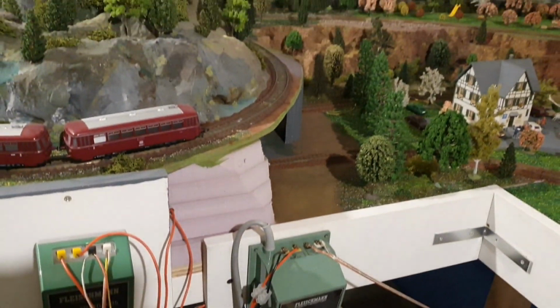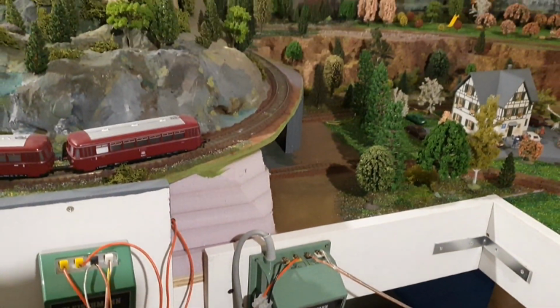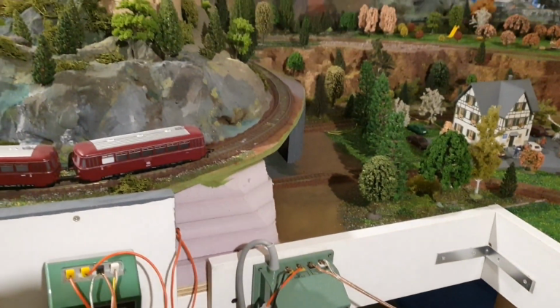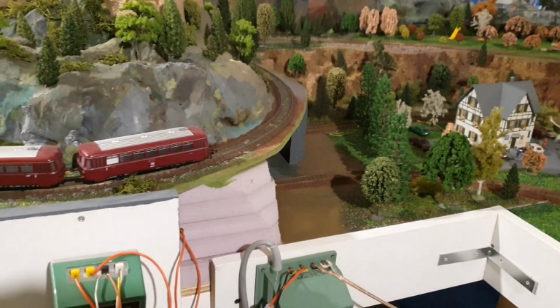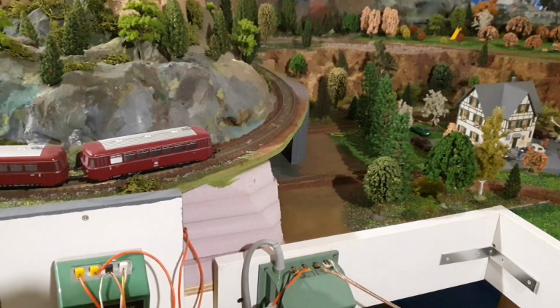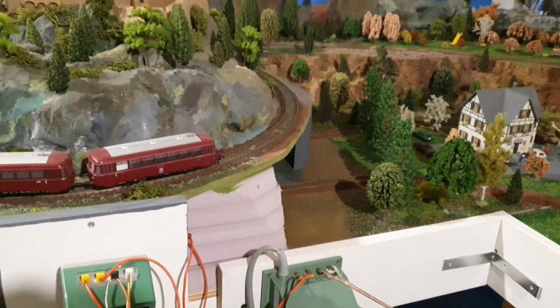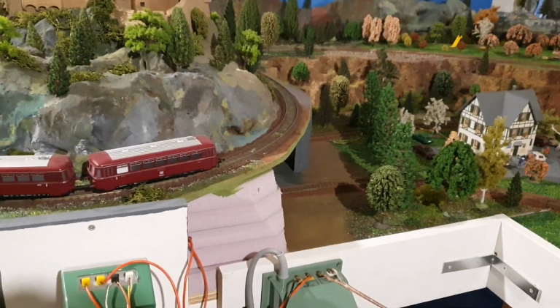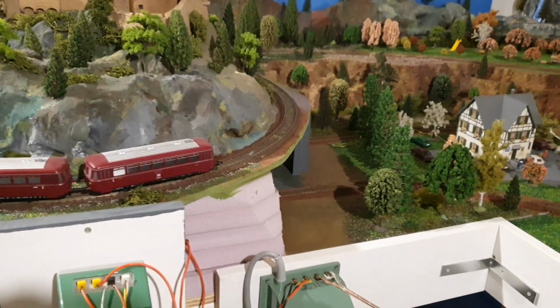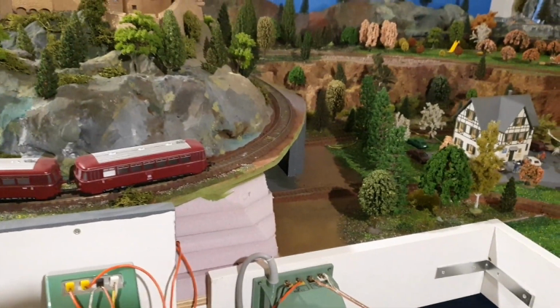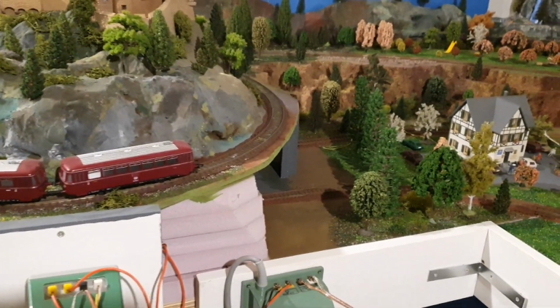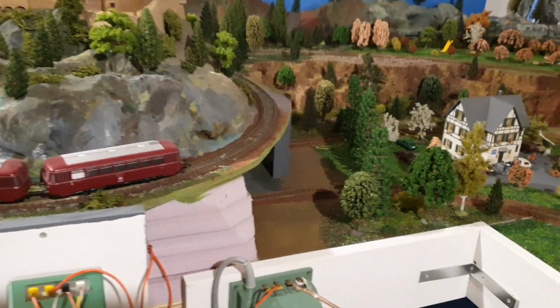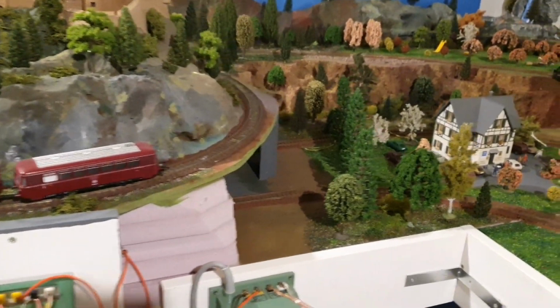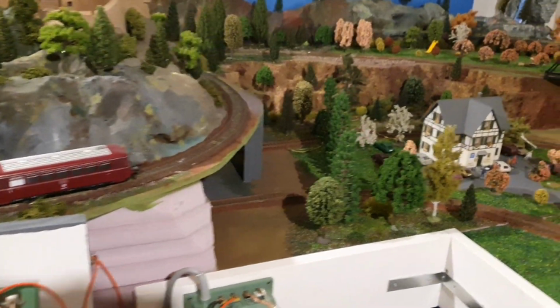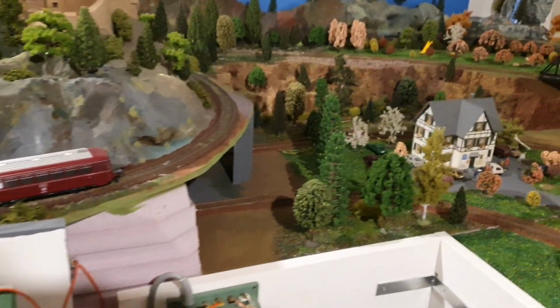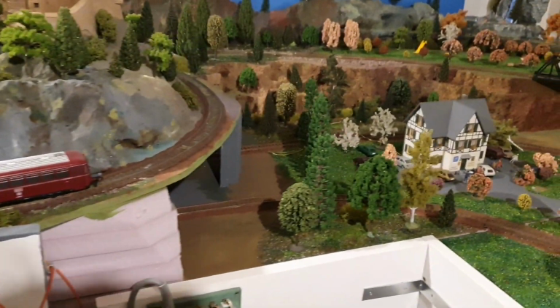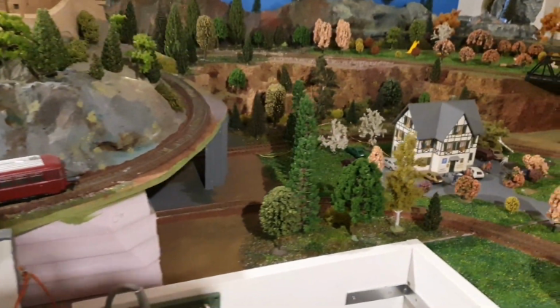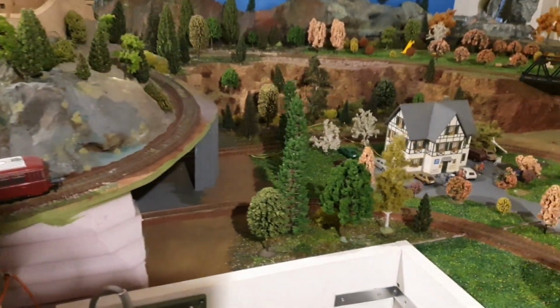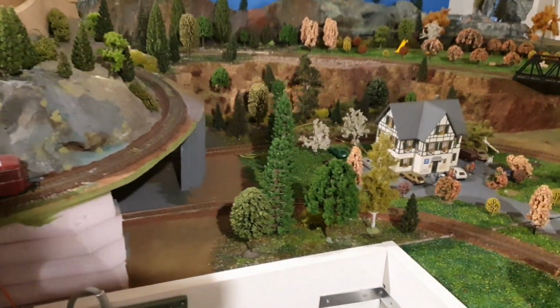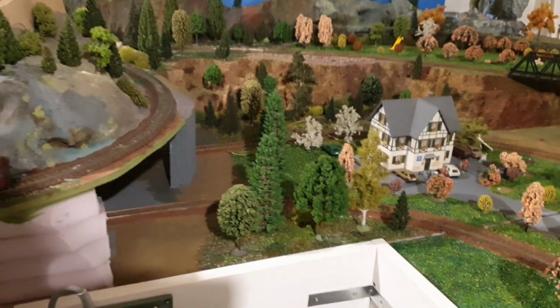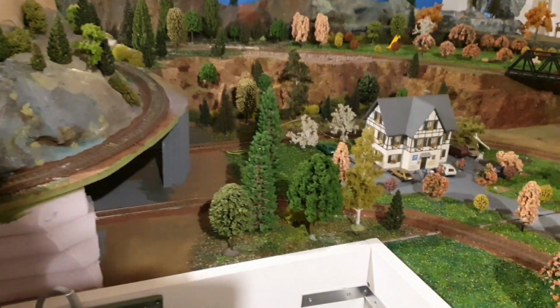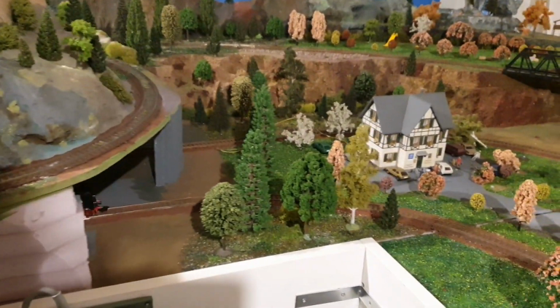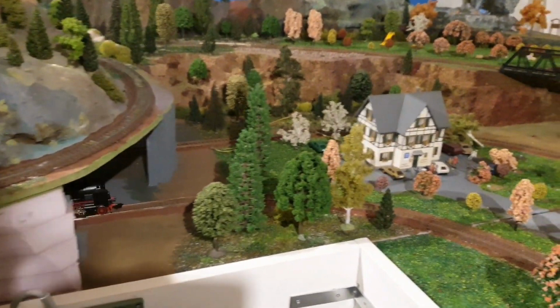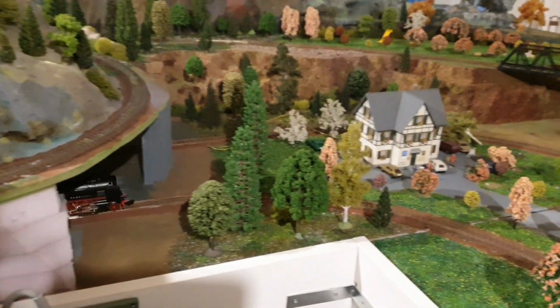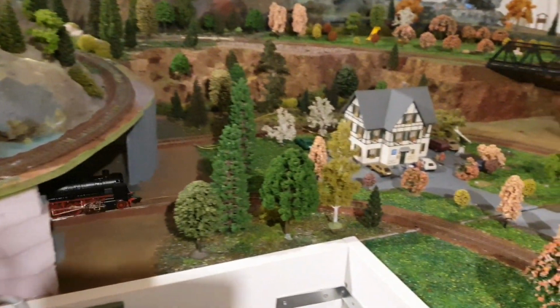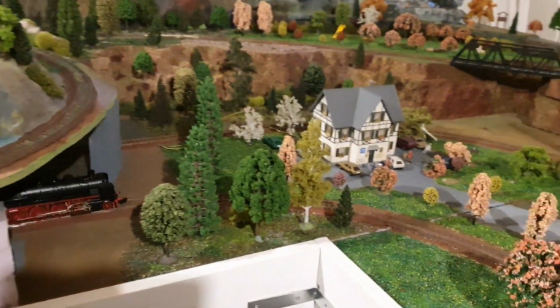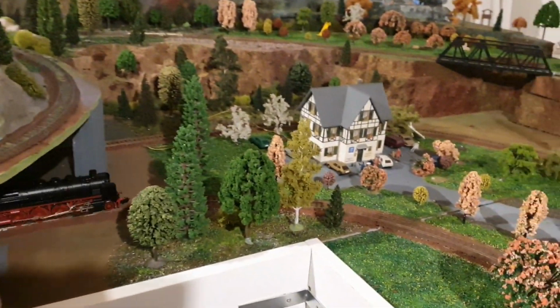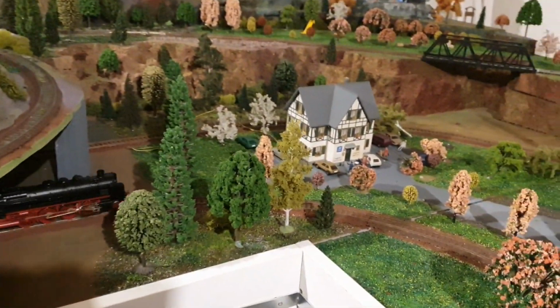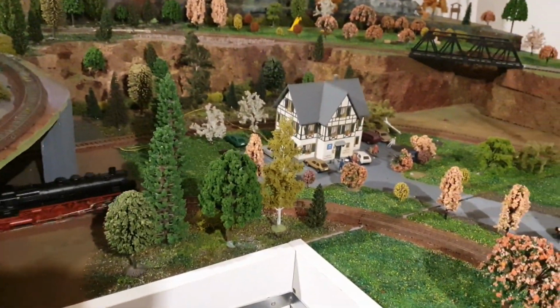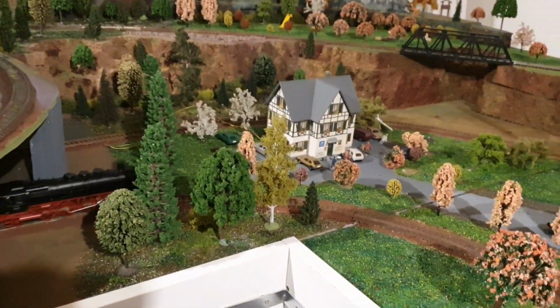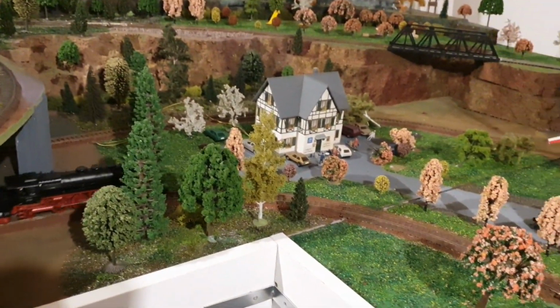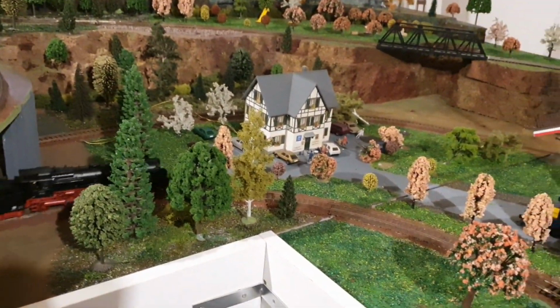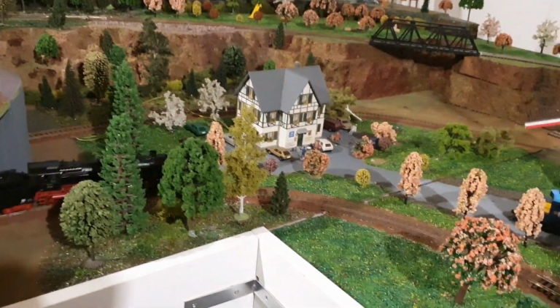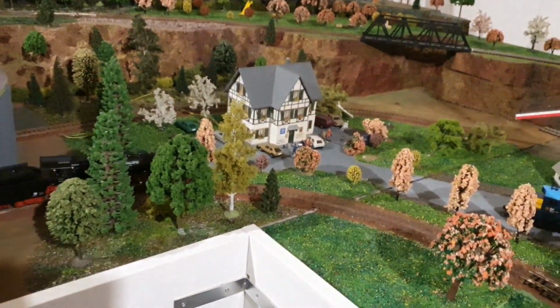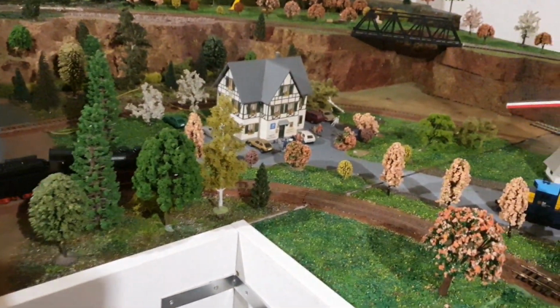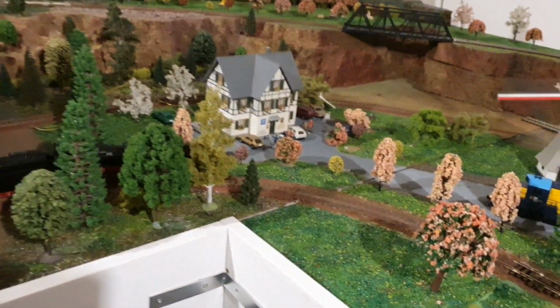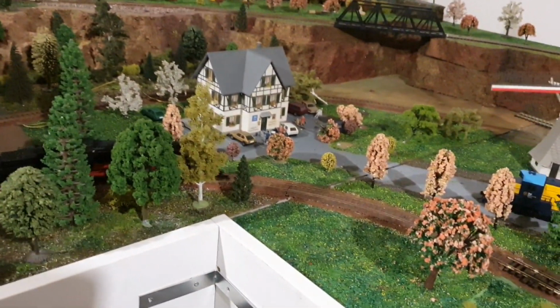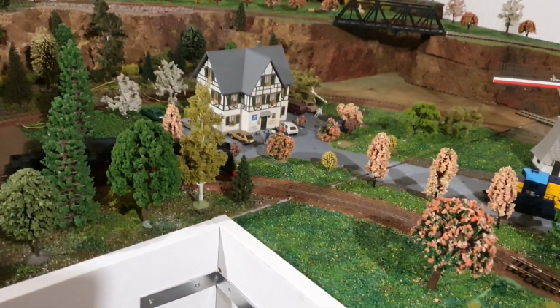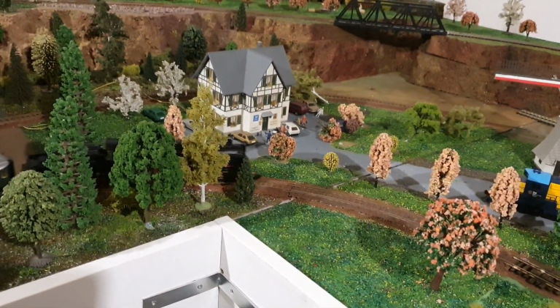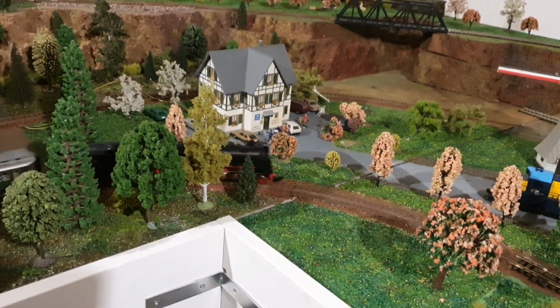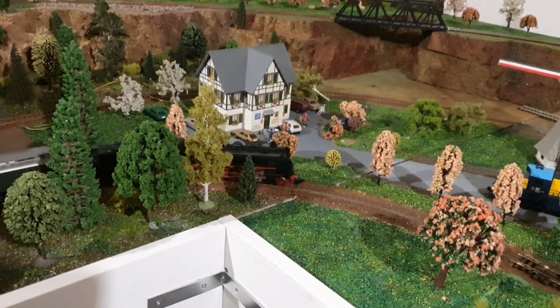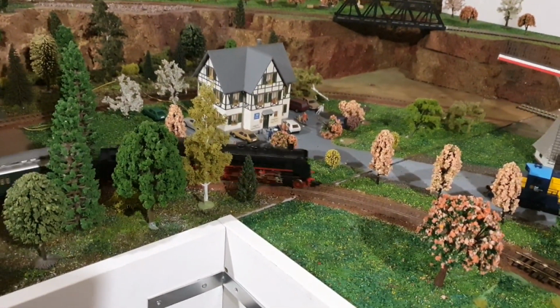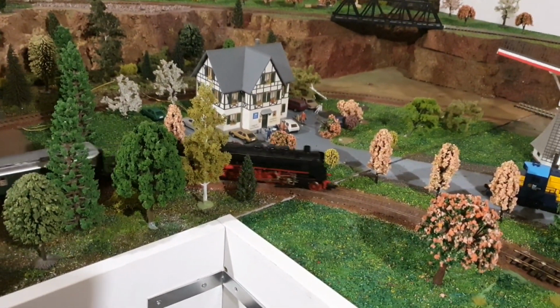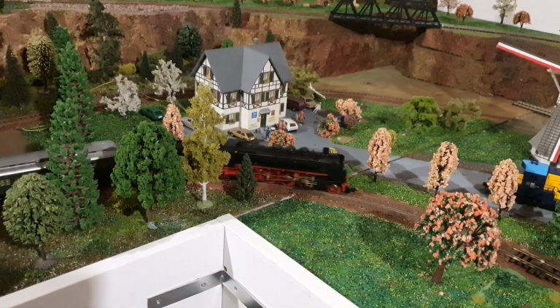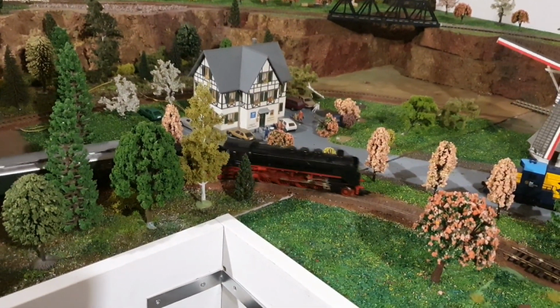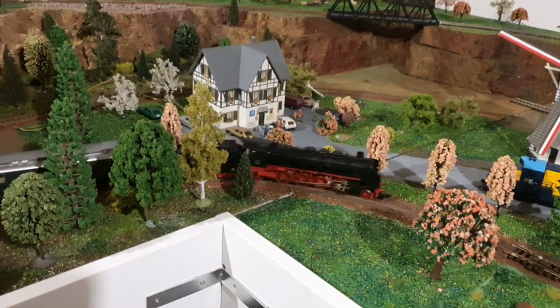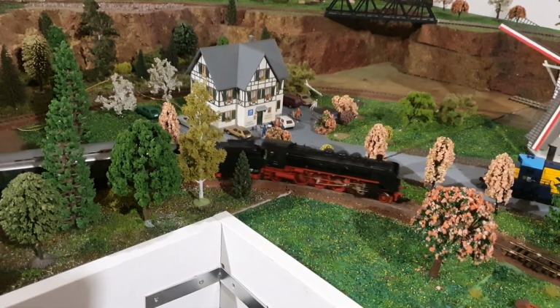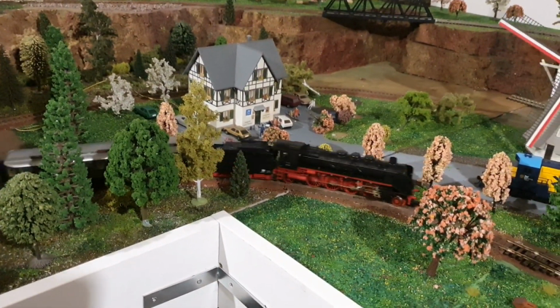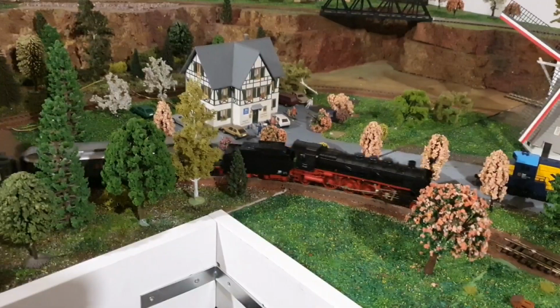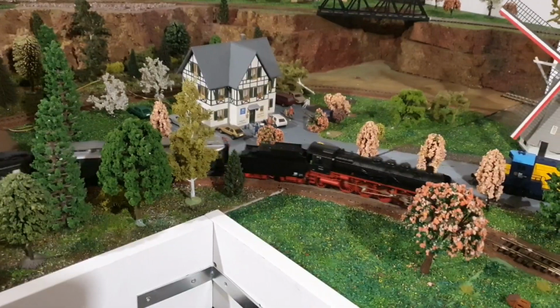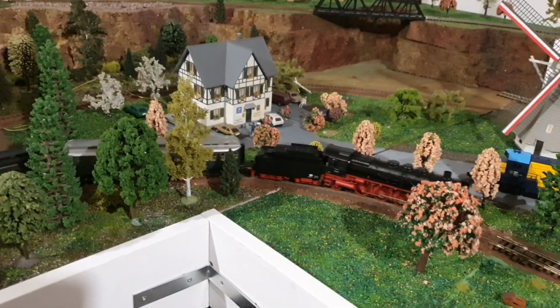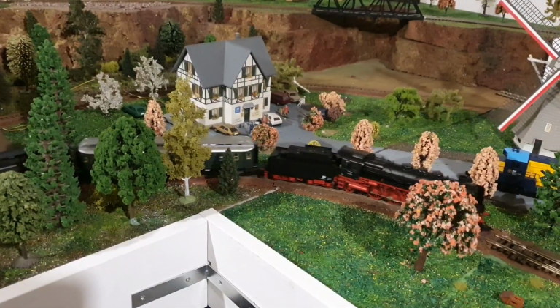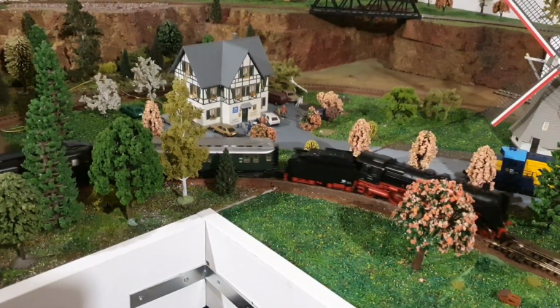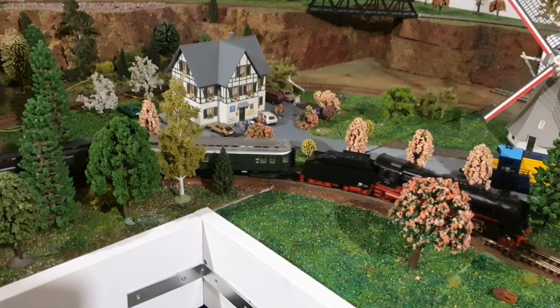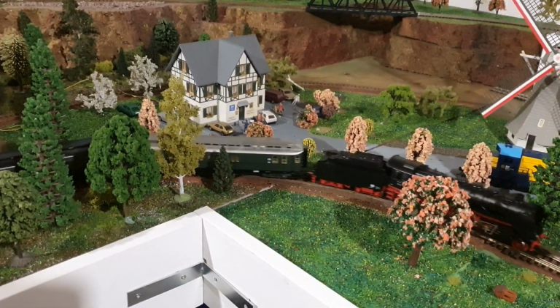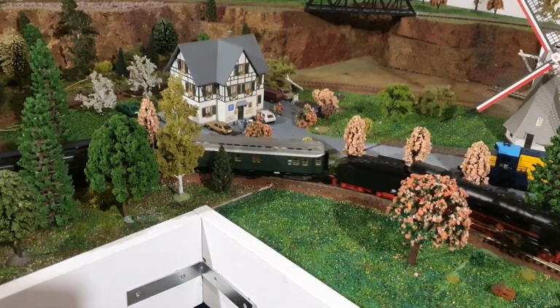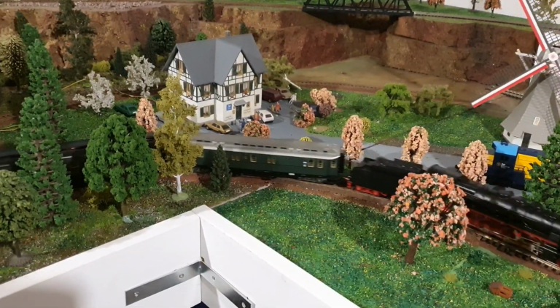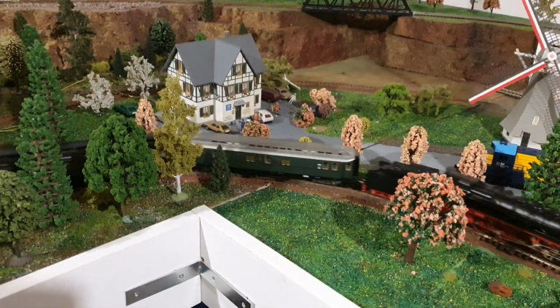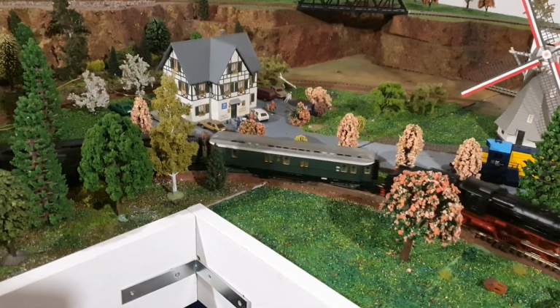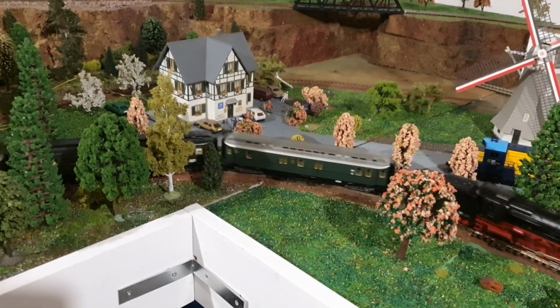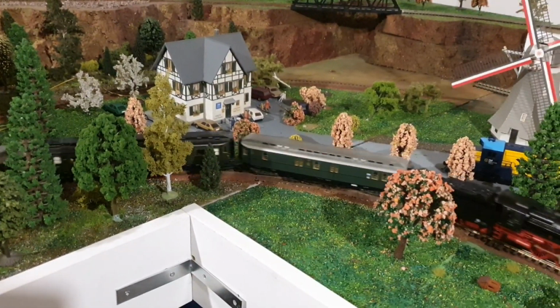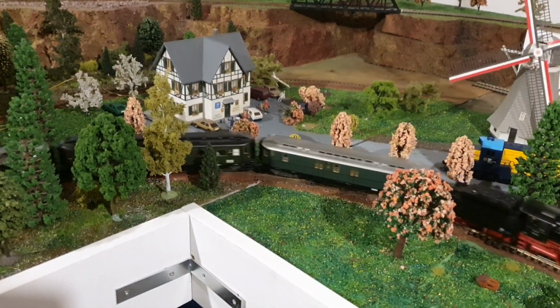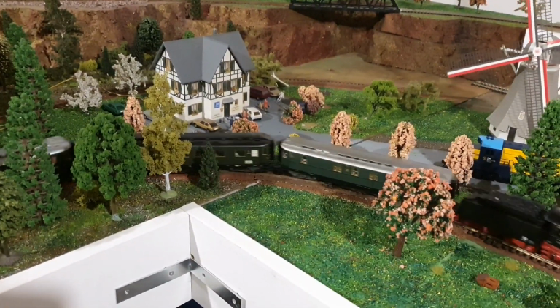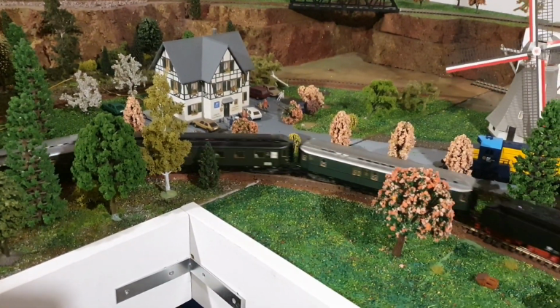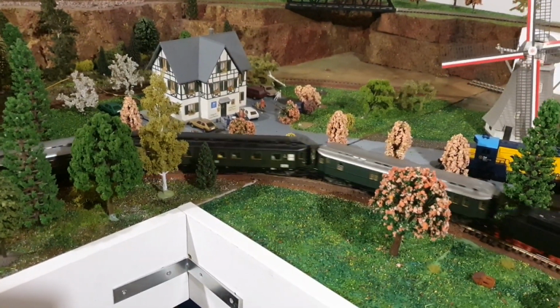Now I'm operating everything here again. See, there she is coming. What a beautiful engine.